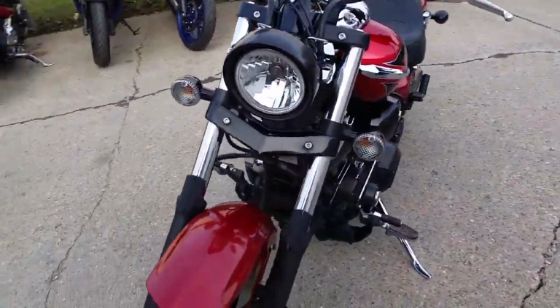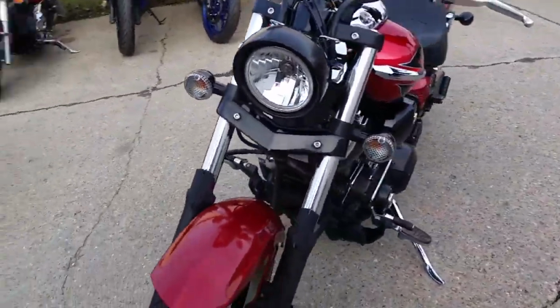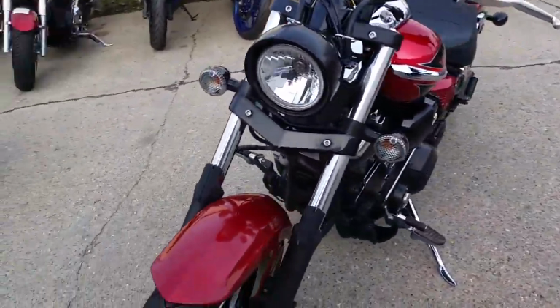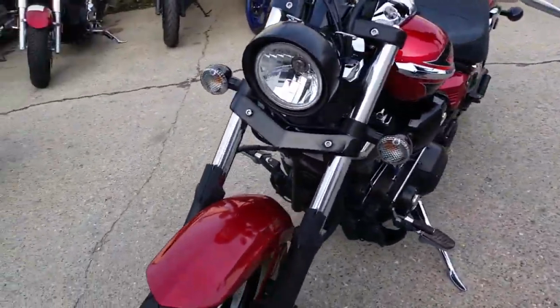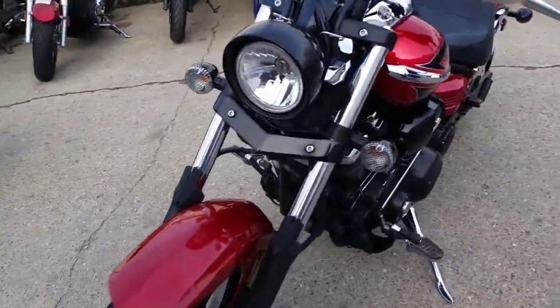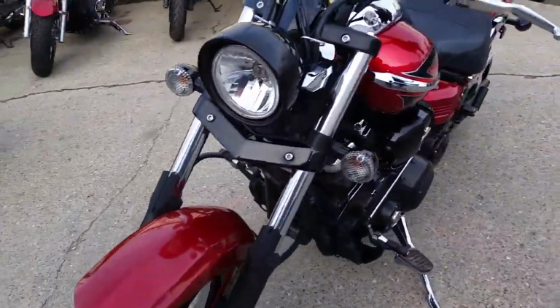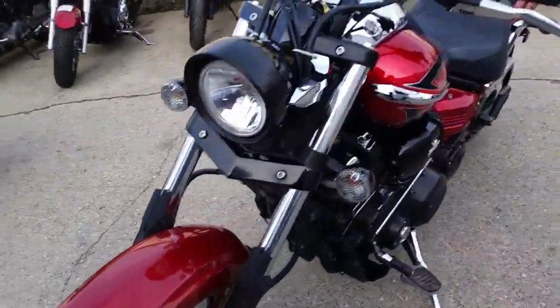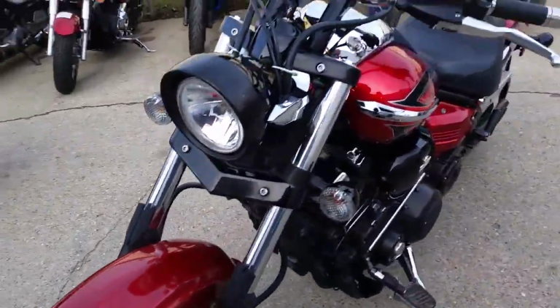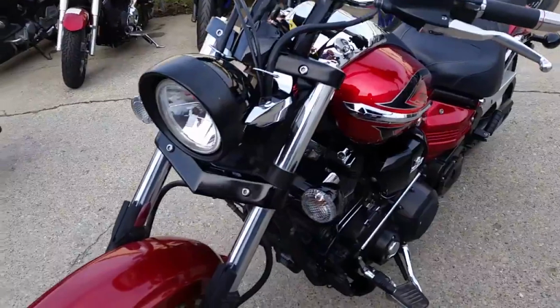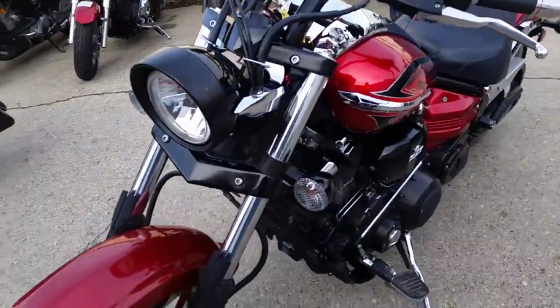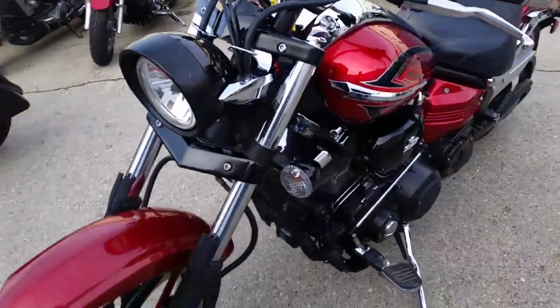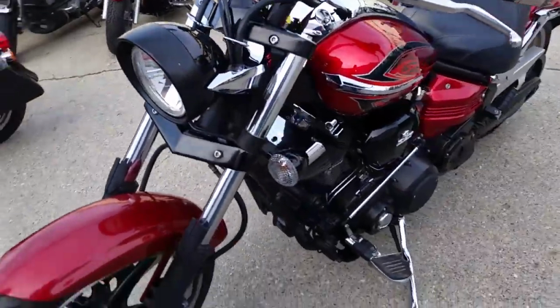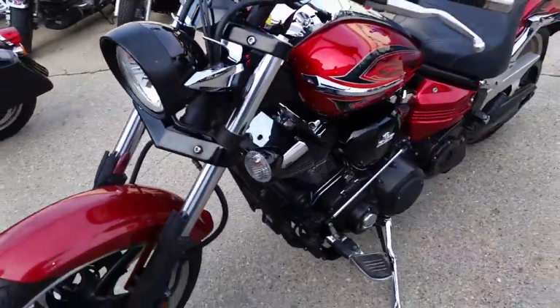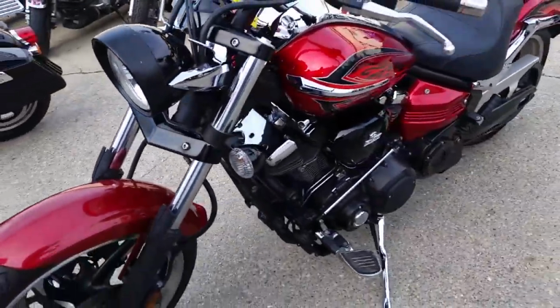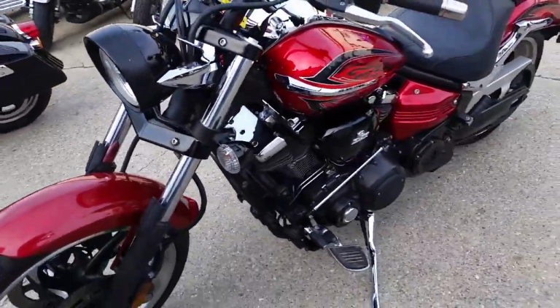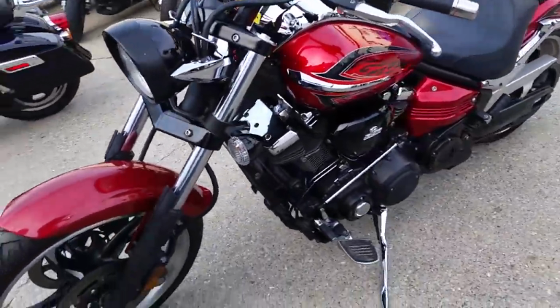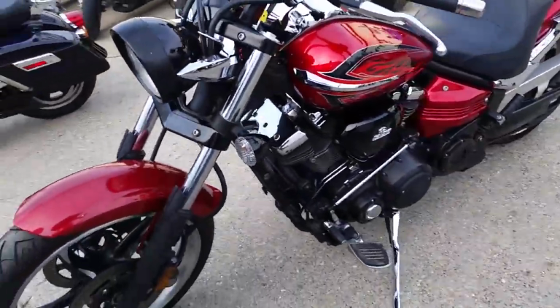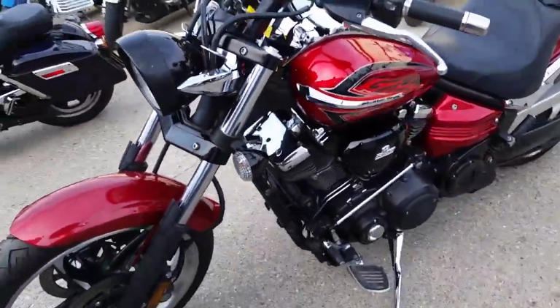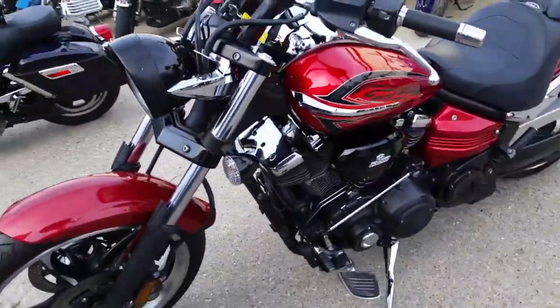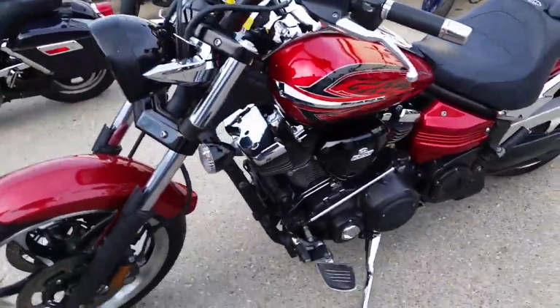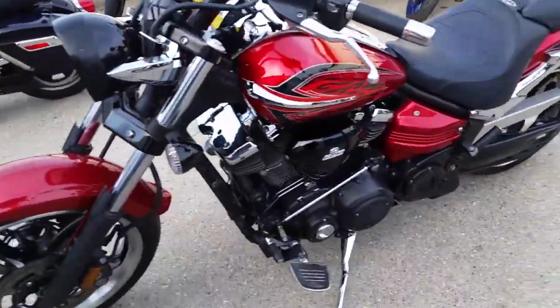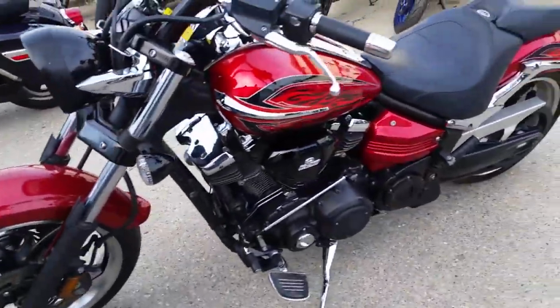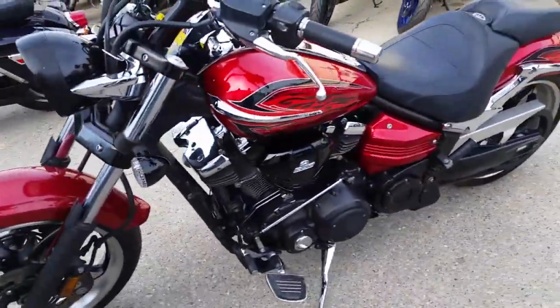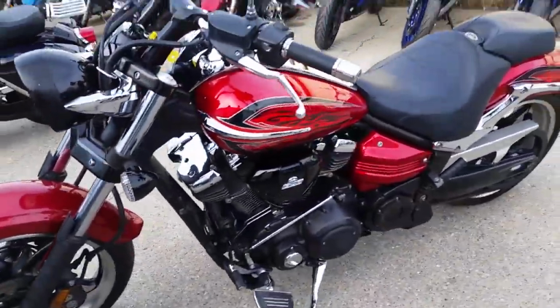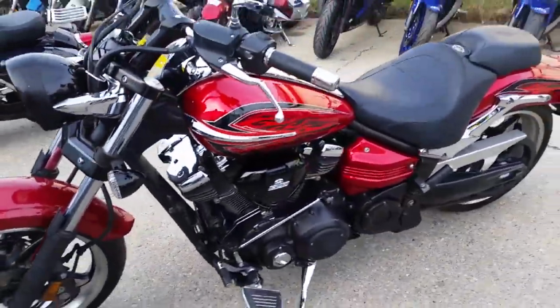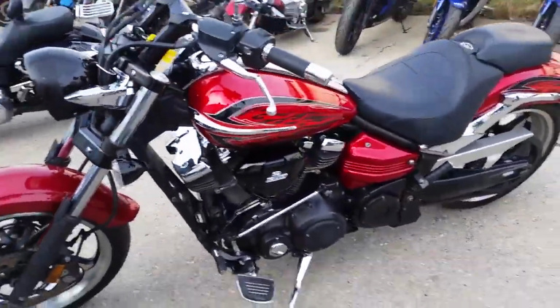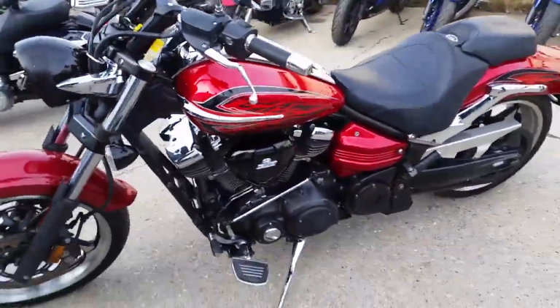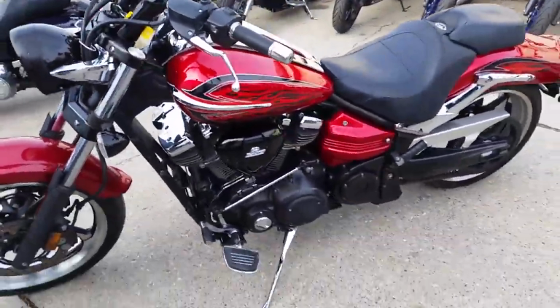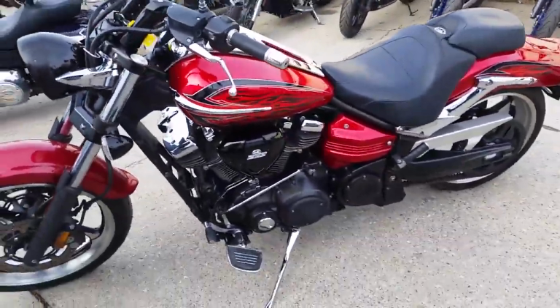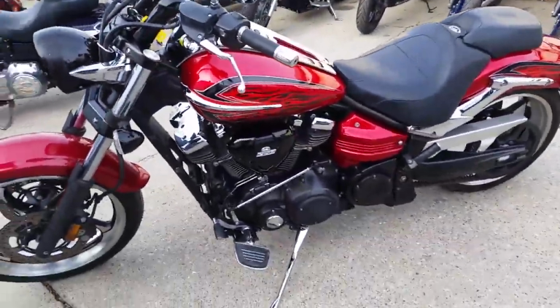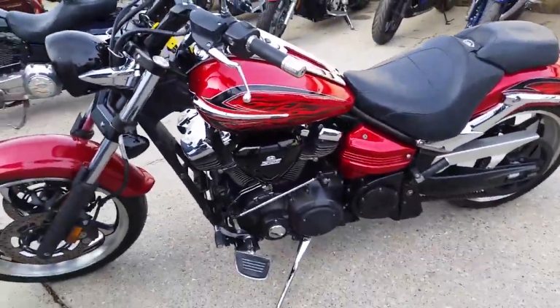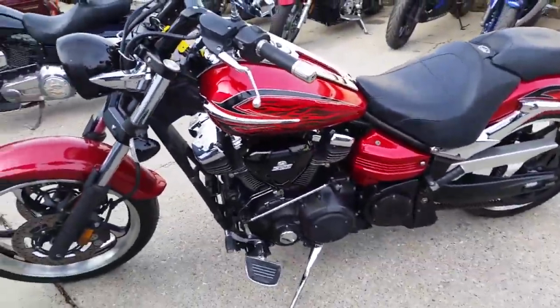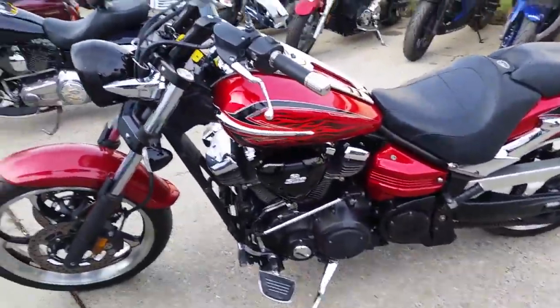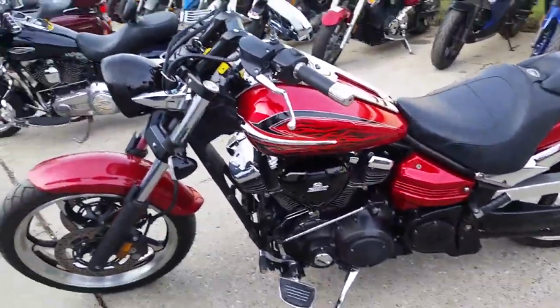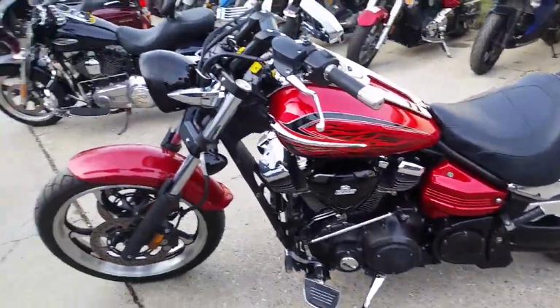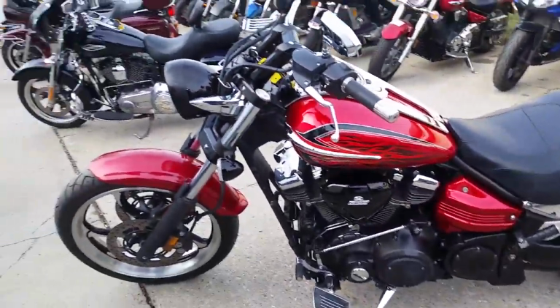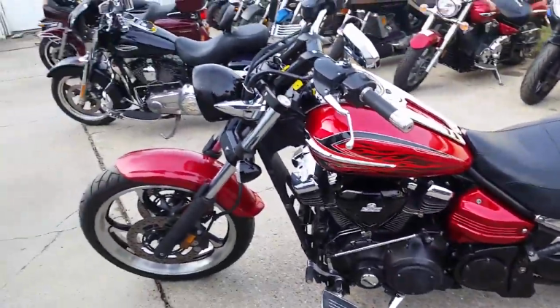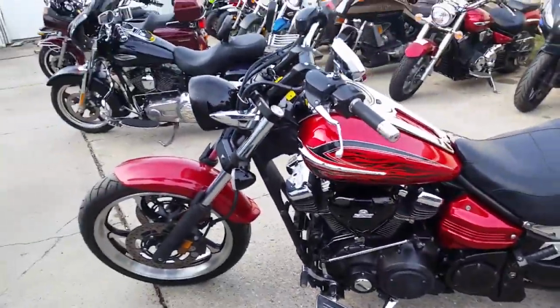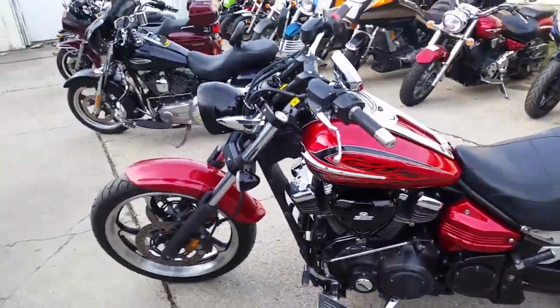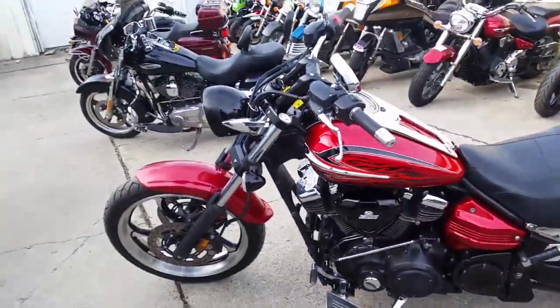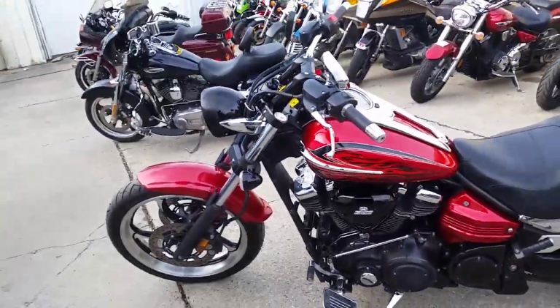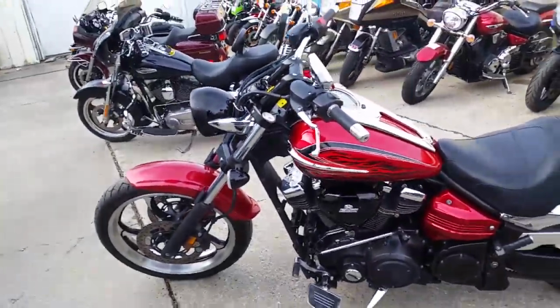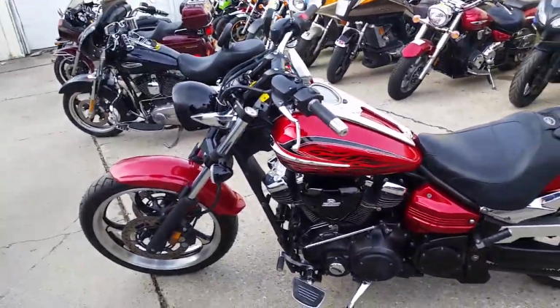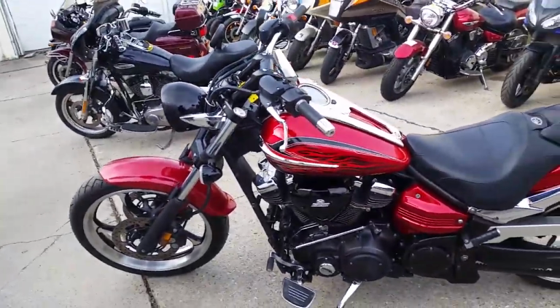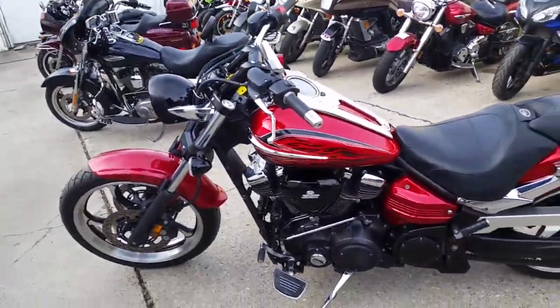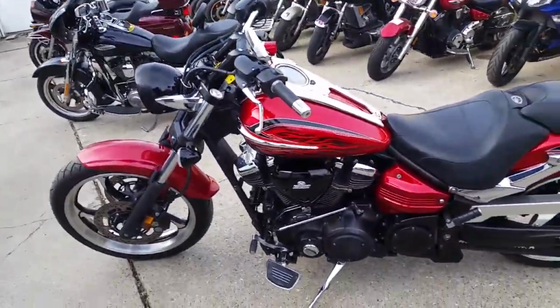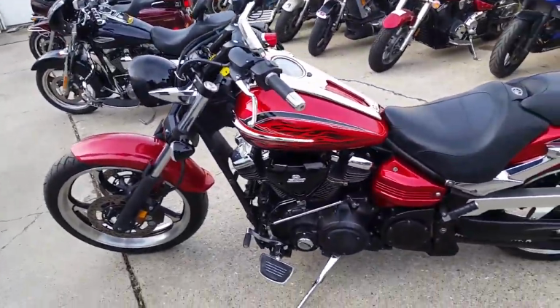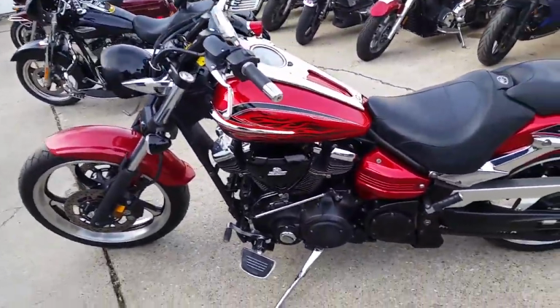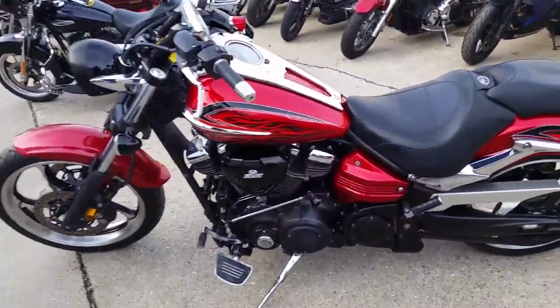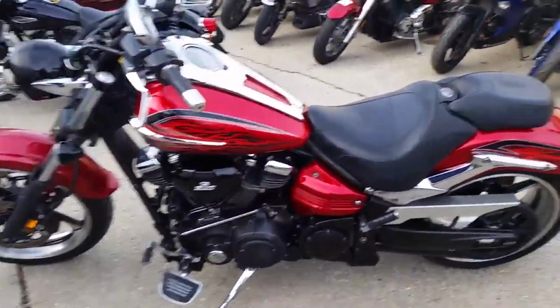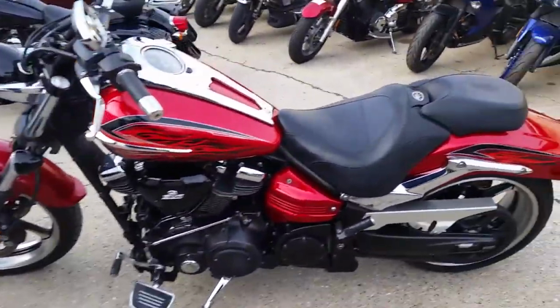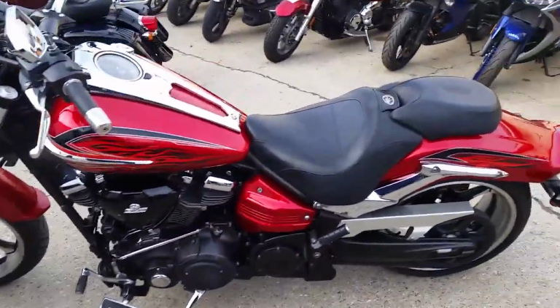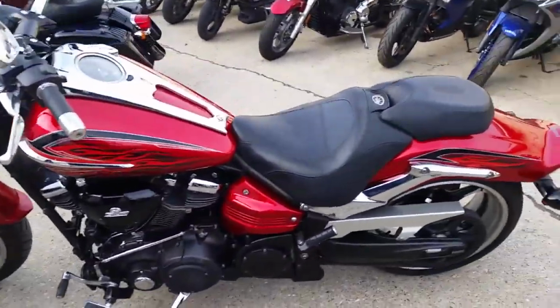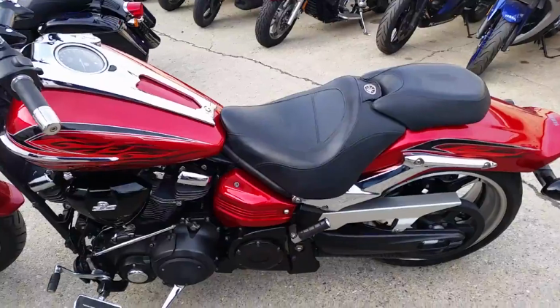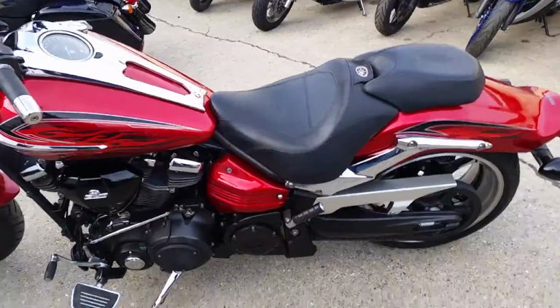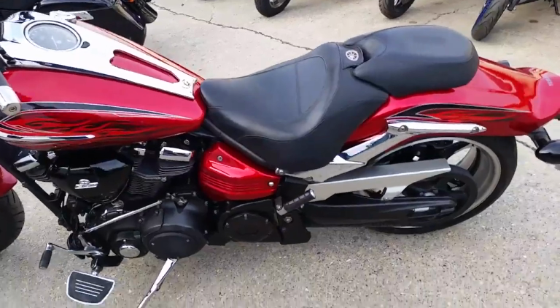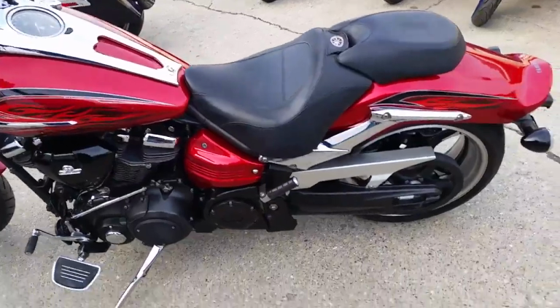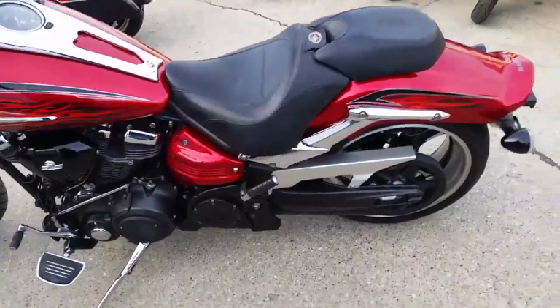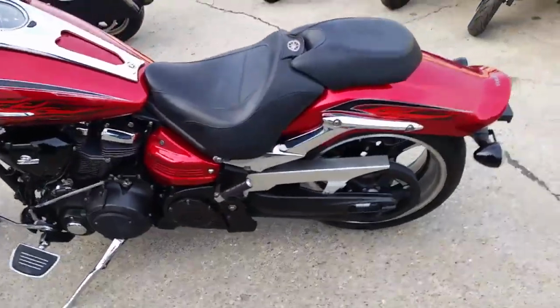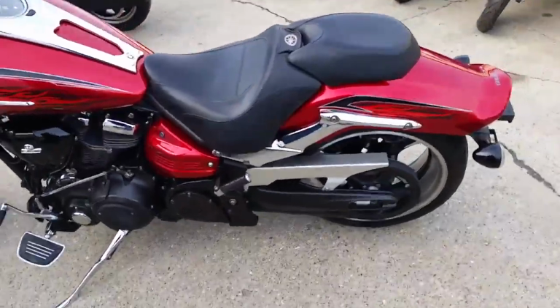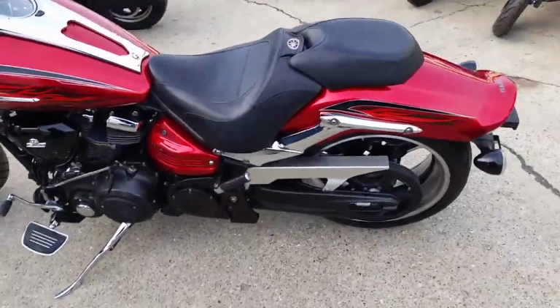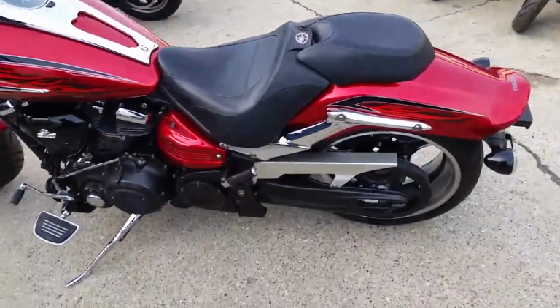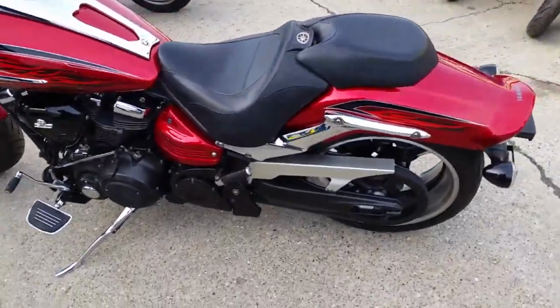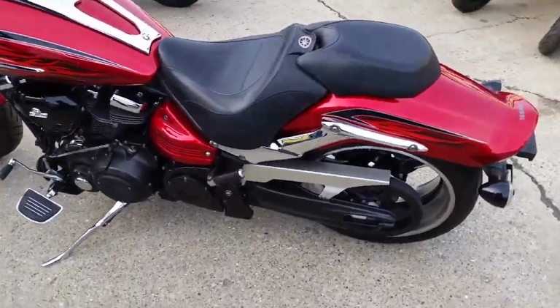We got this thing priced to move at $8,900. Candy Apple Red paint, tons of chrome — one good looking bike. Turn heads wherever you go on this thing.